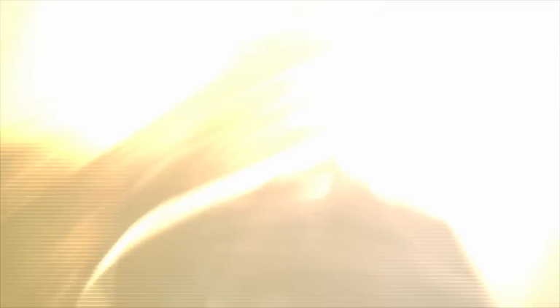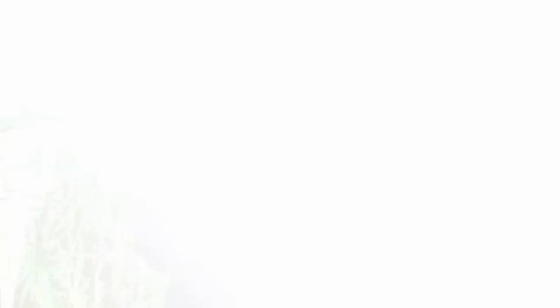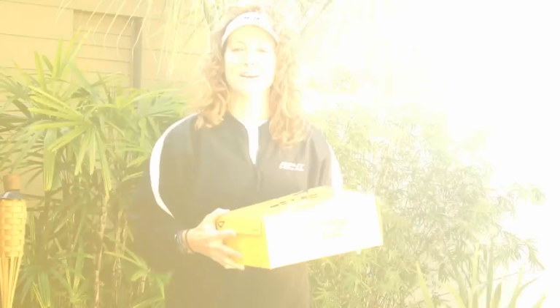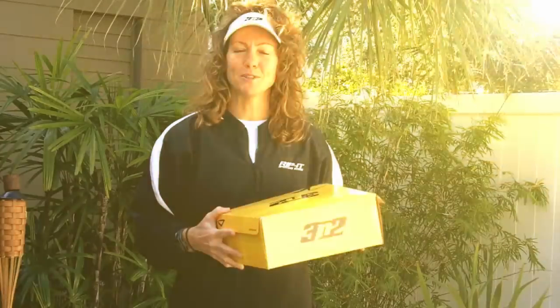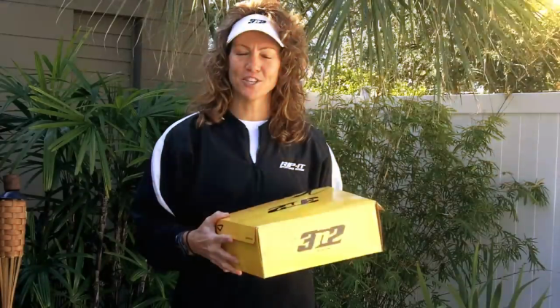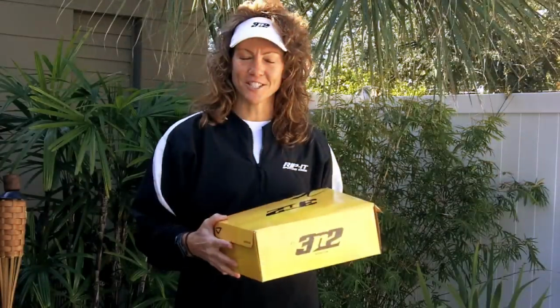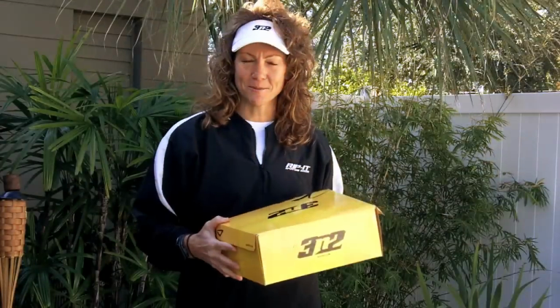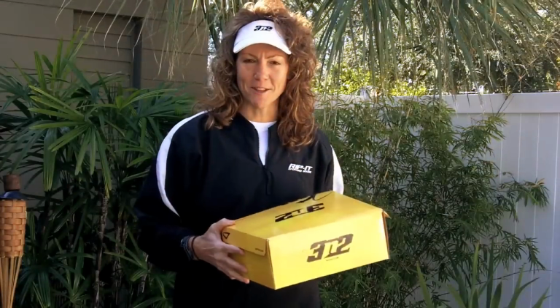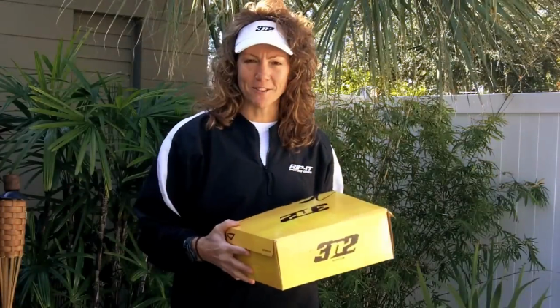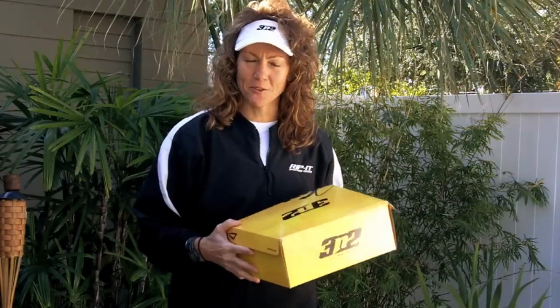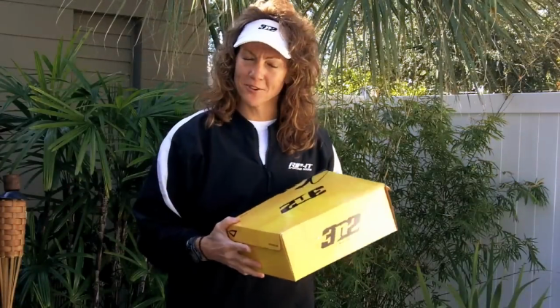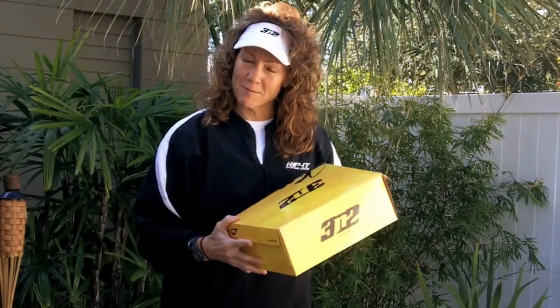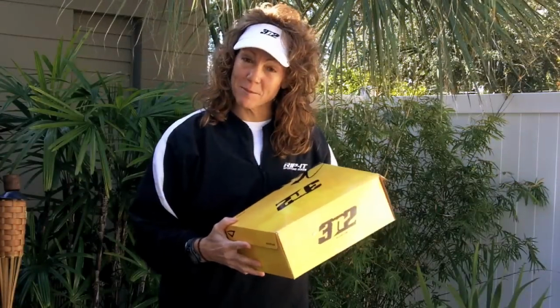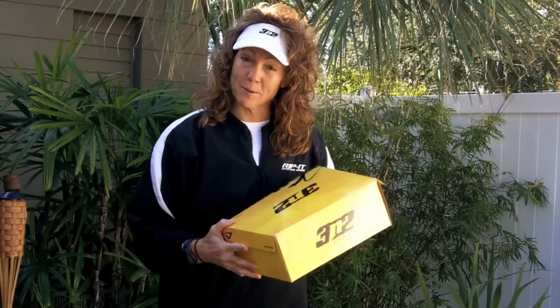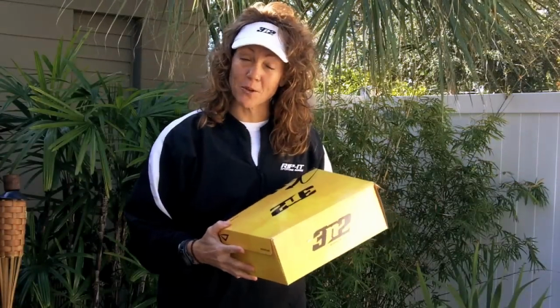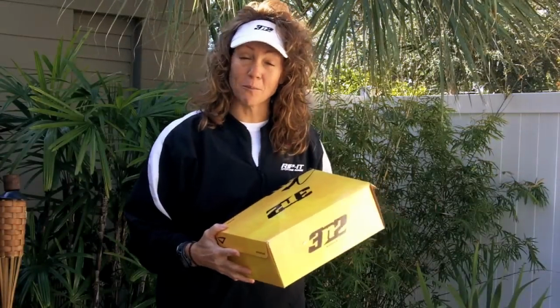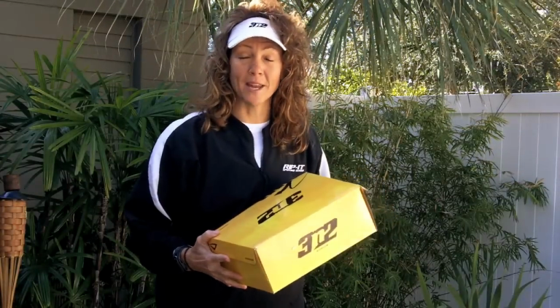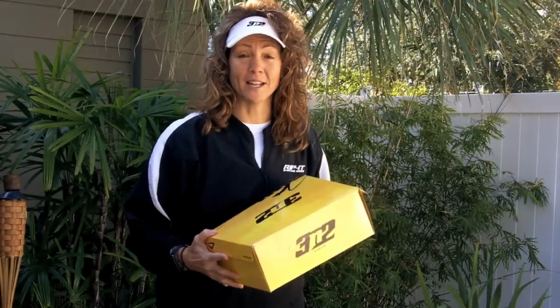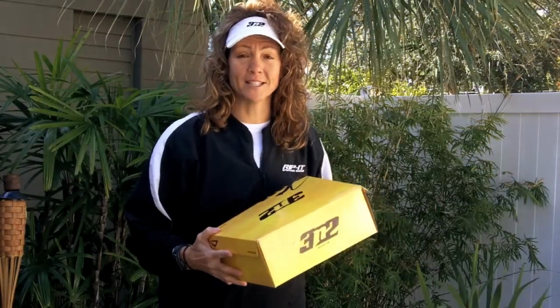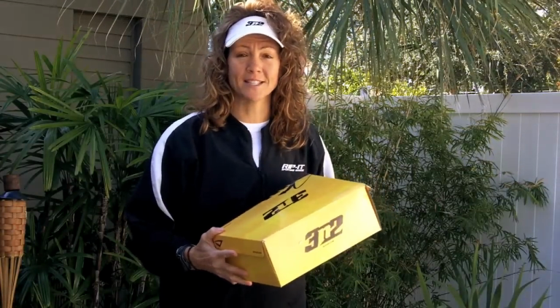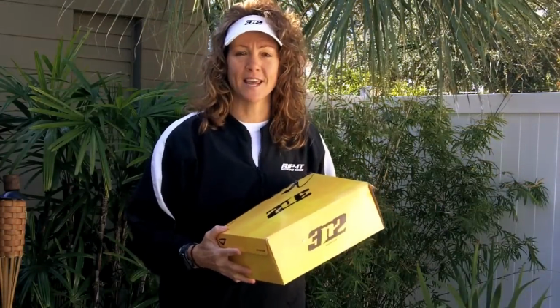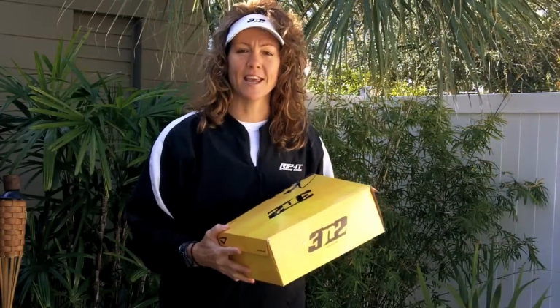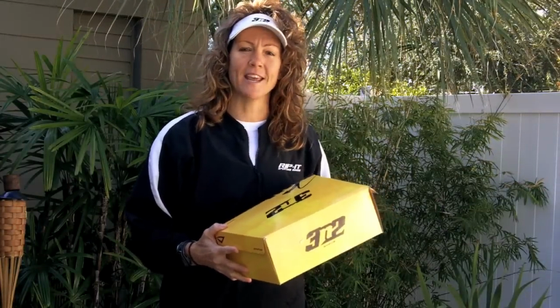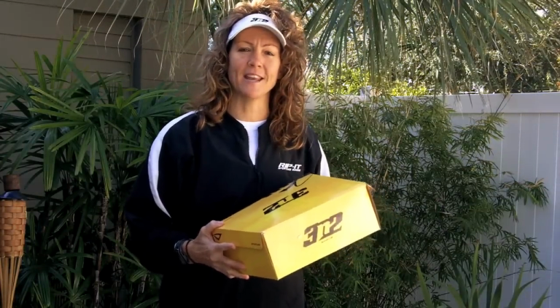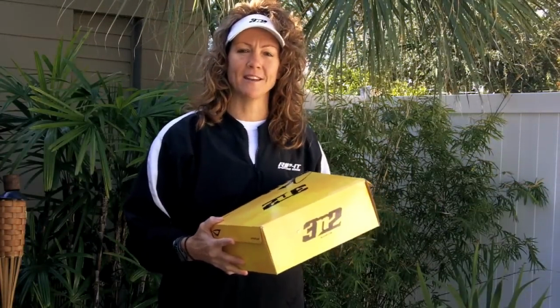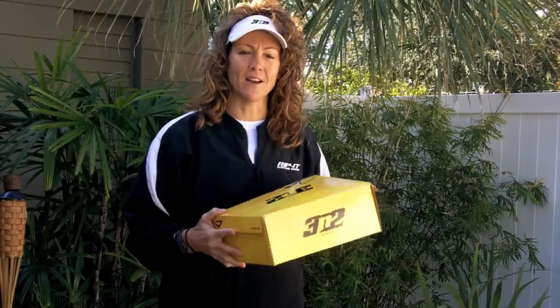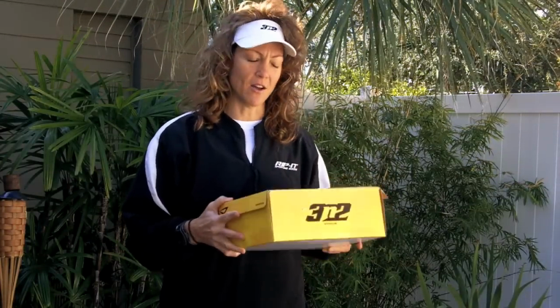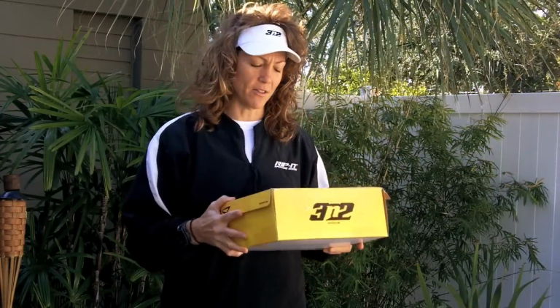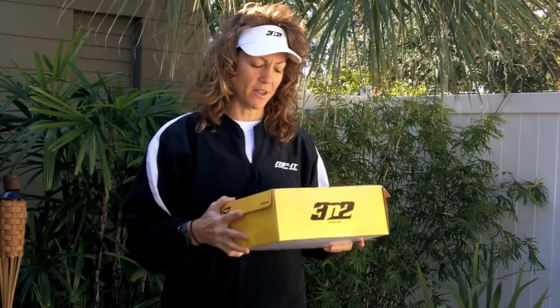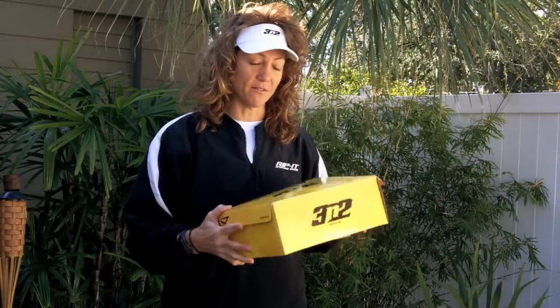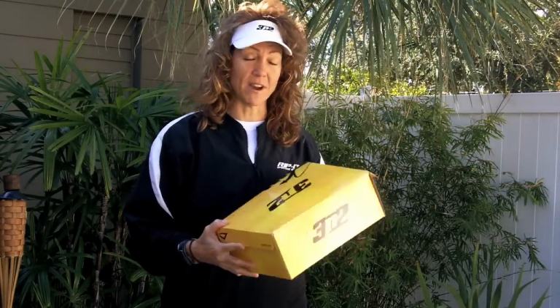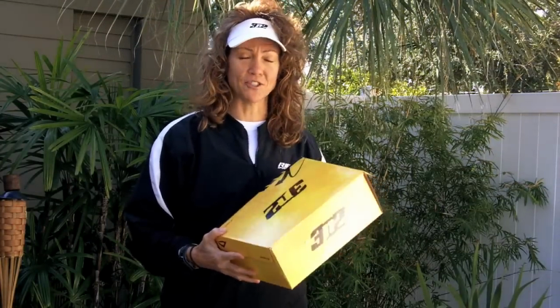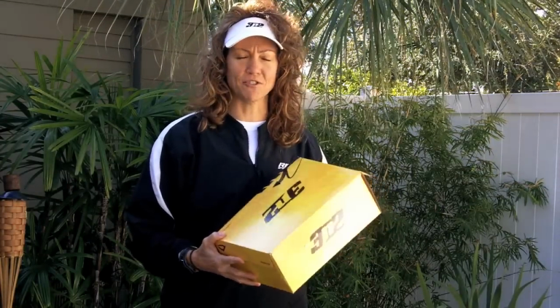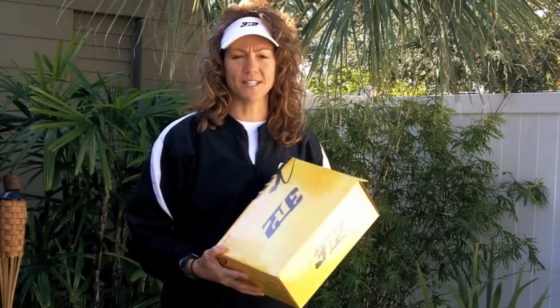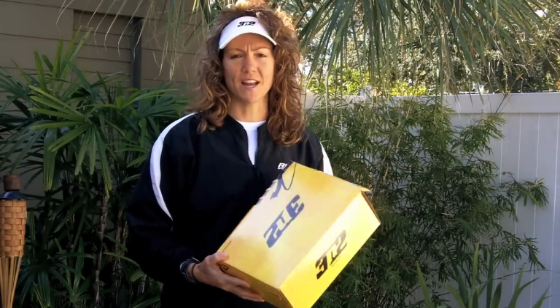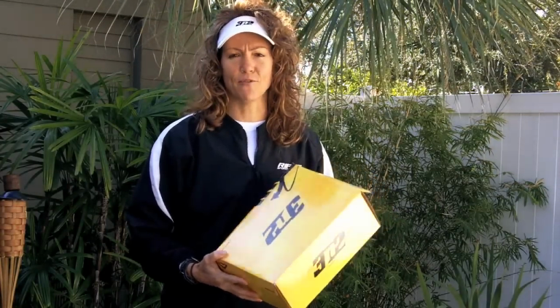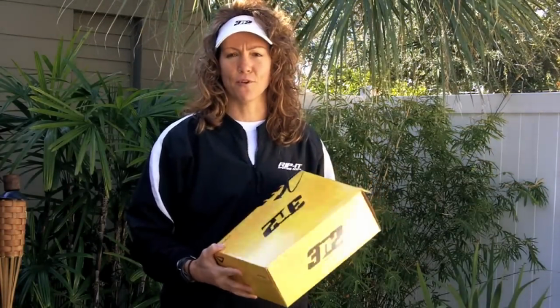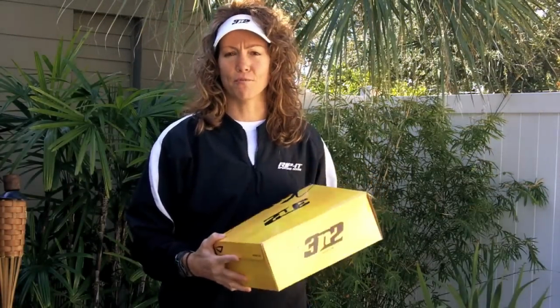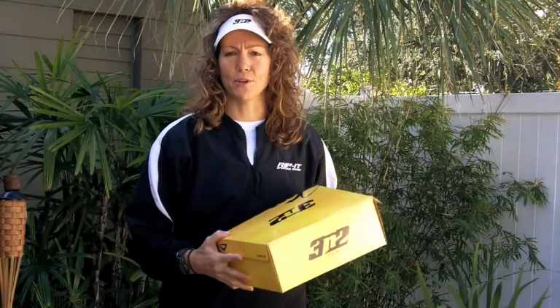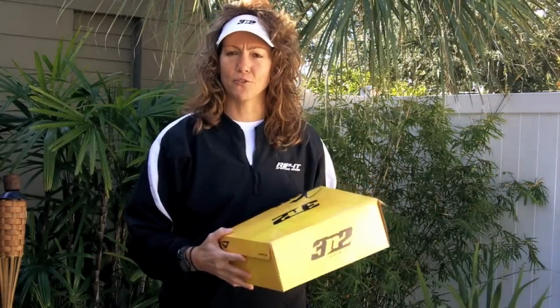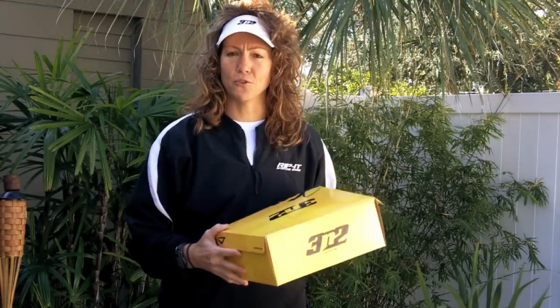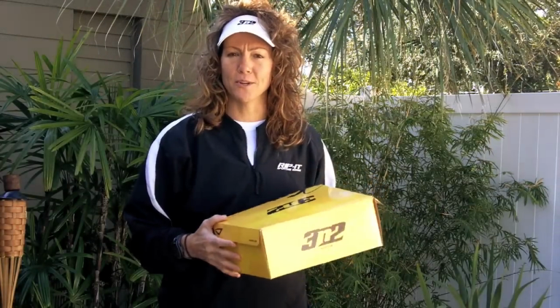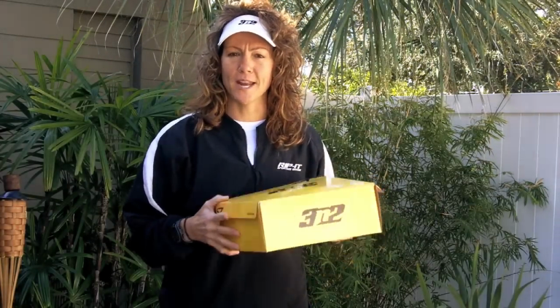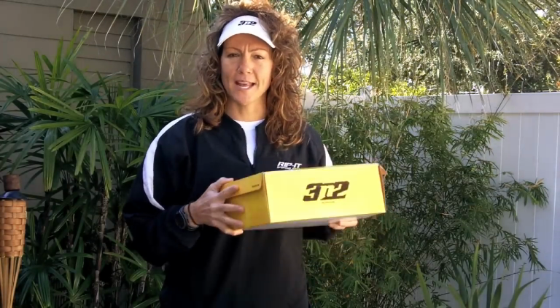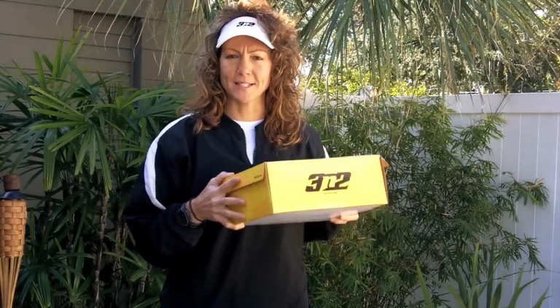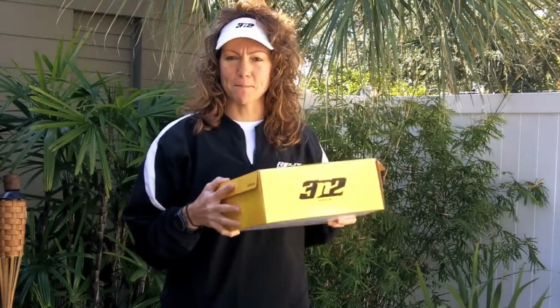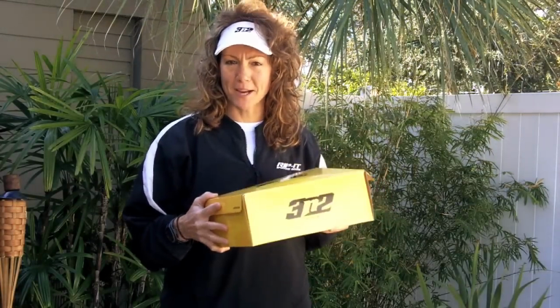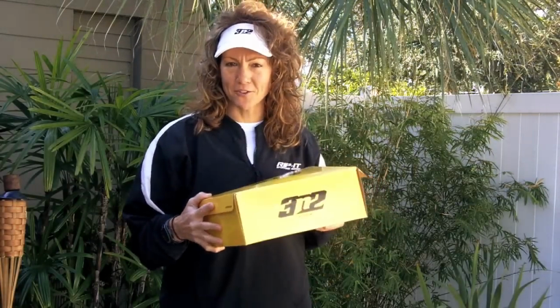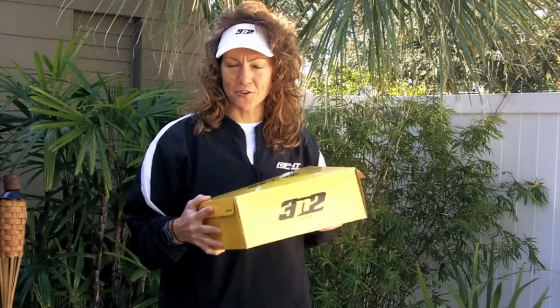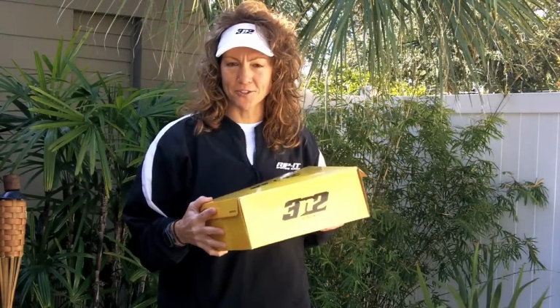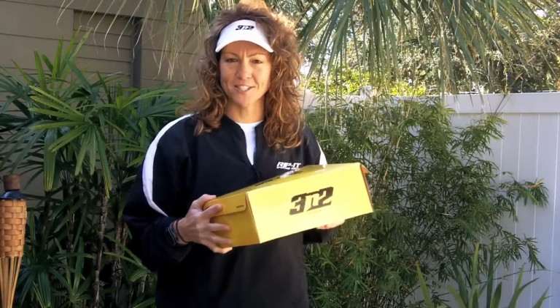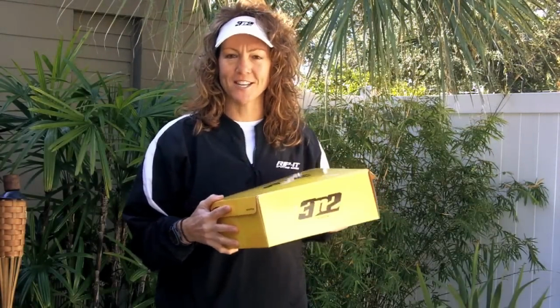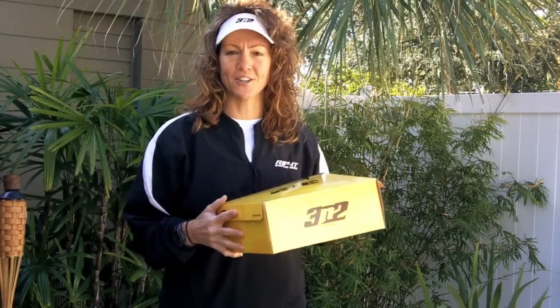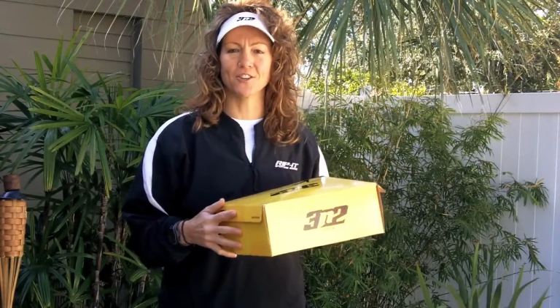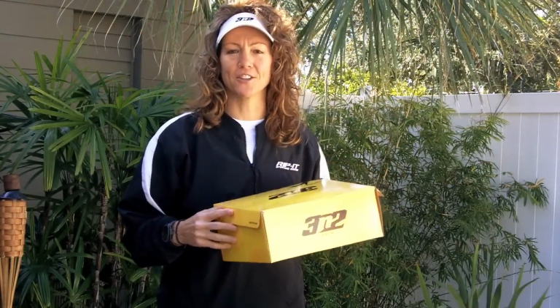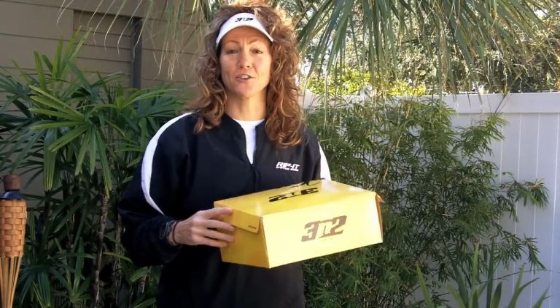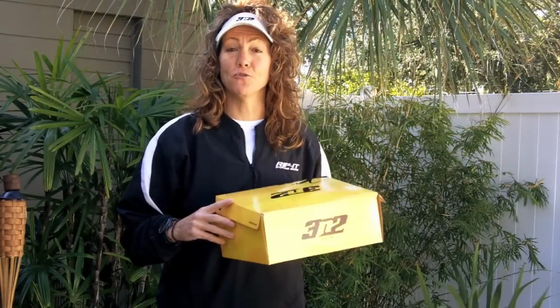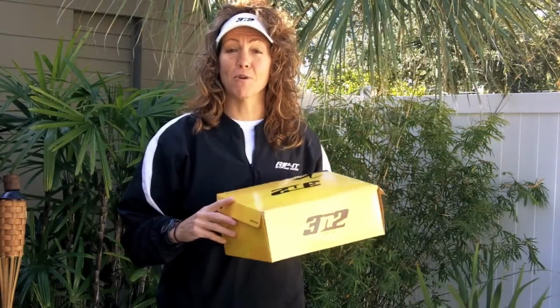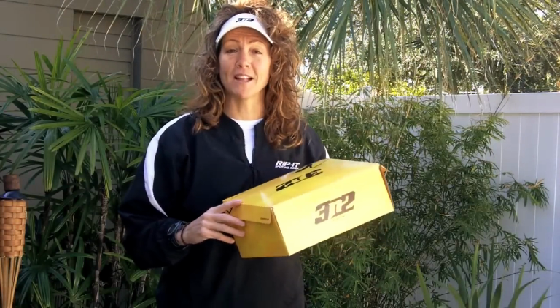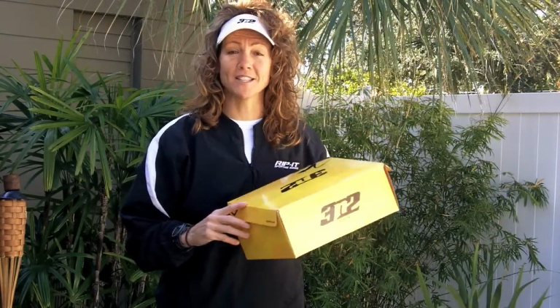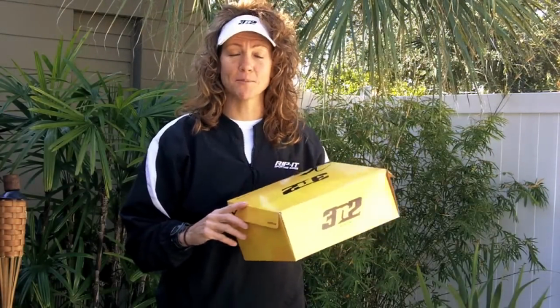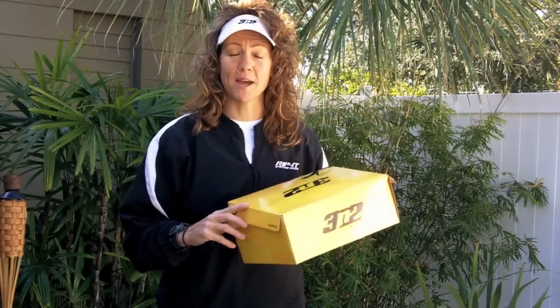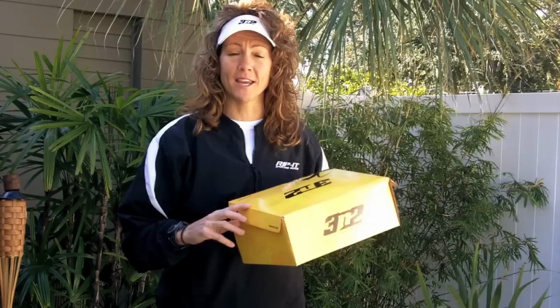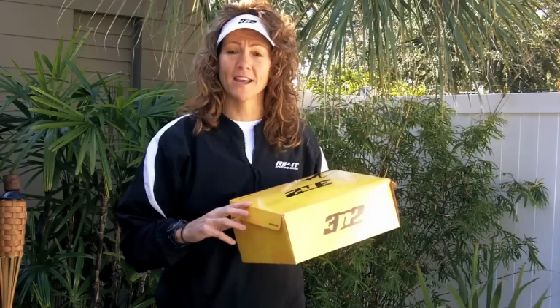Hi, I'm Michelle Smith, two-time Olympic gold medalist, and I'm on the advisory staff for Three-and-Two. It's my turn to take a look at the new Rally spike.